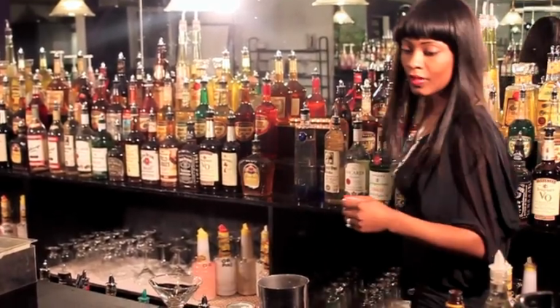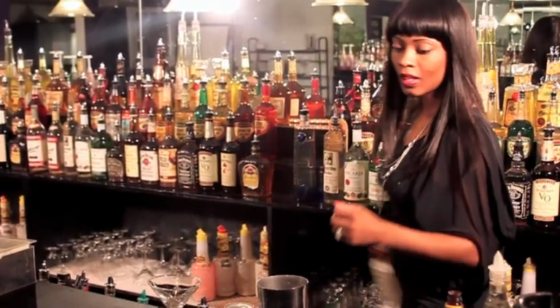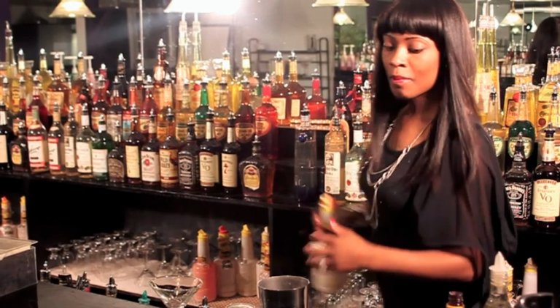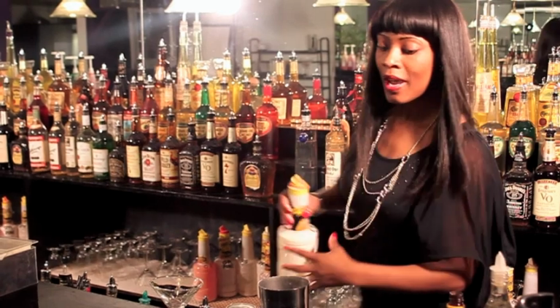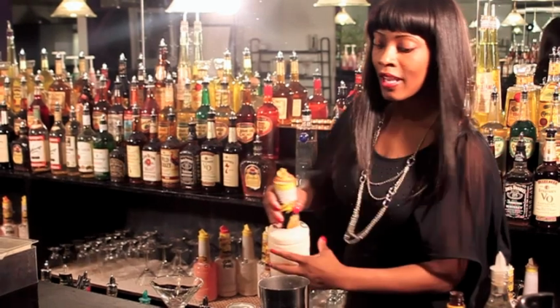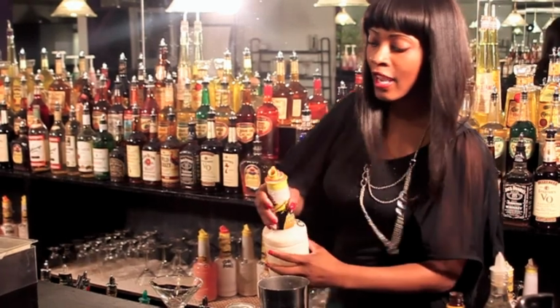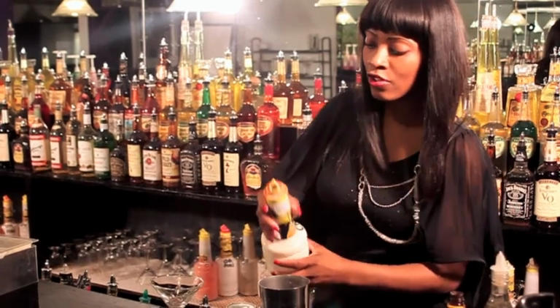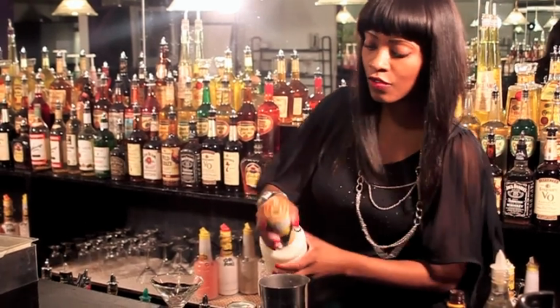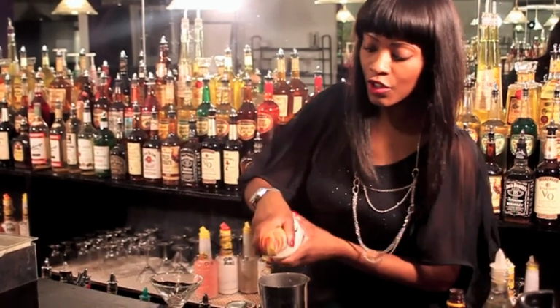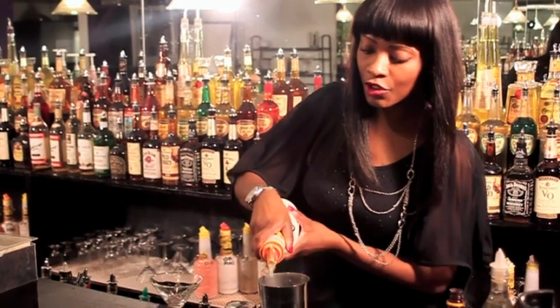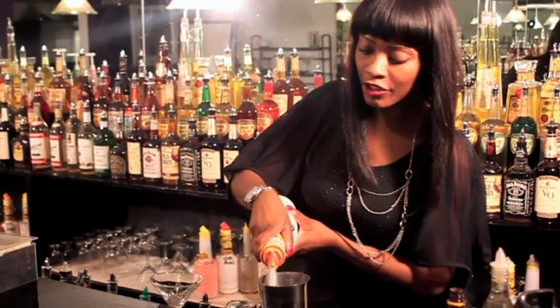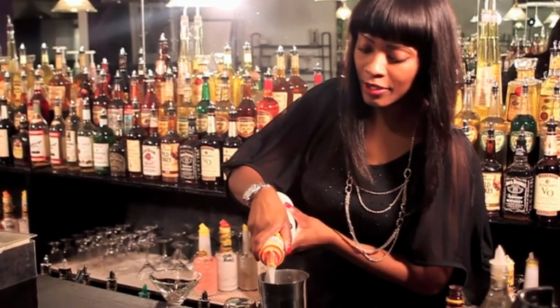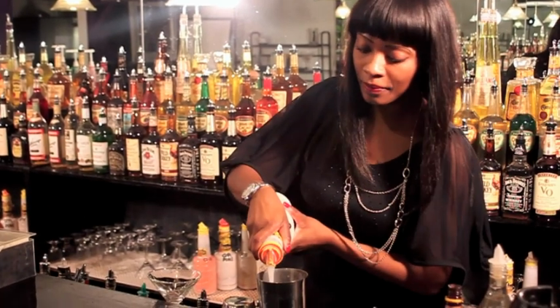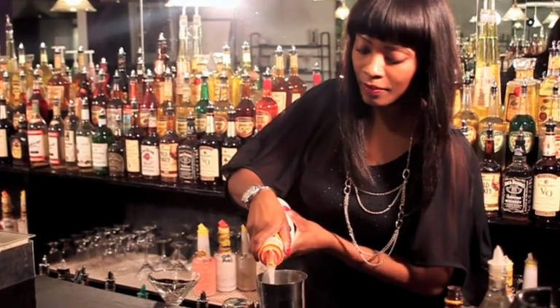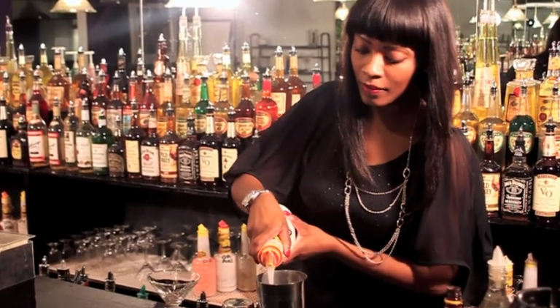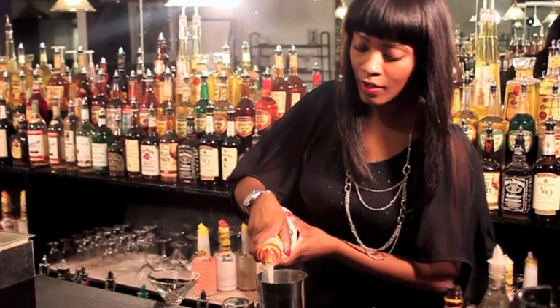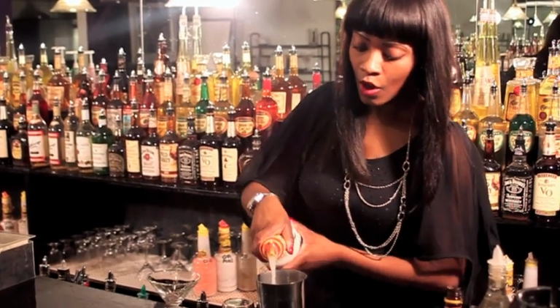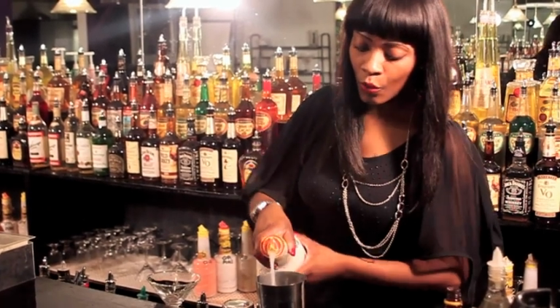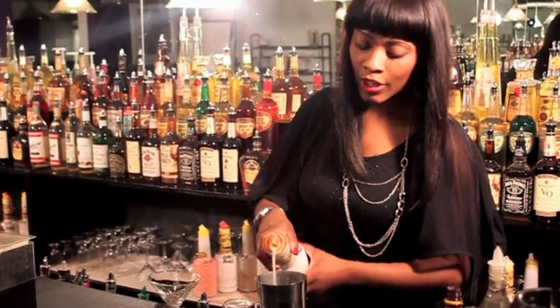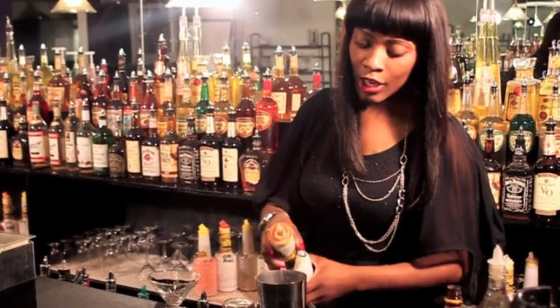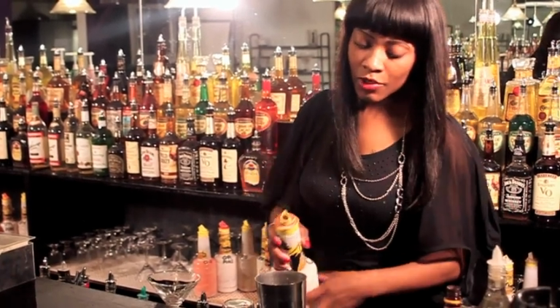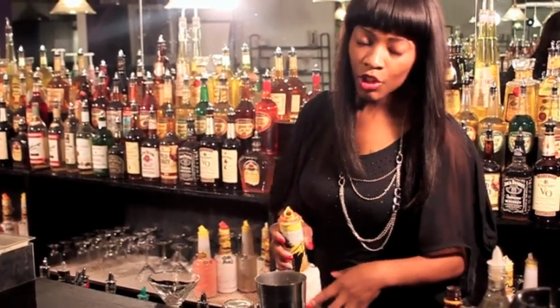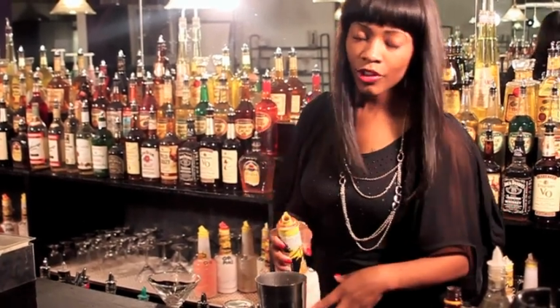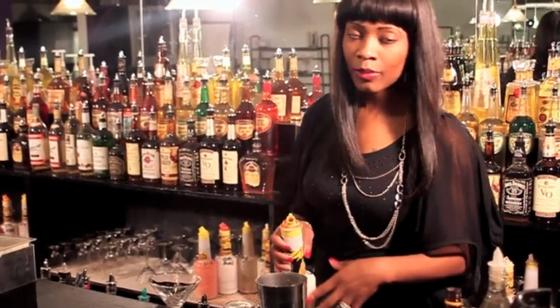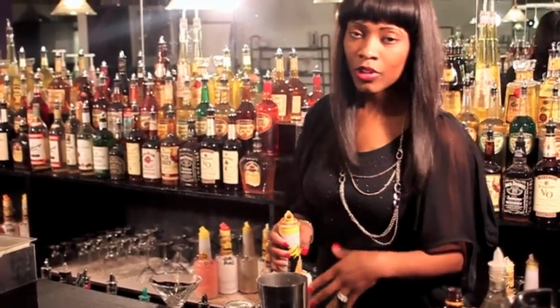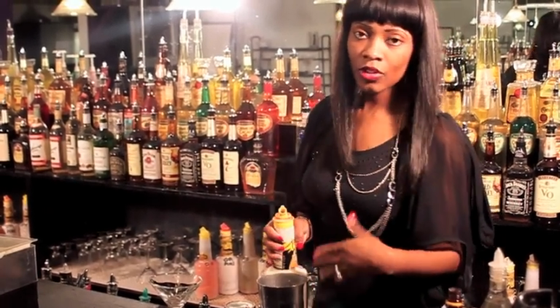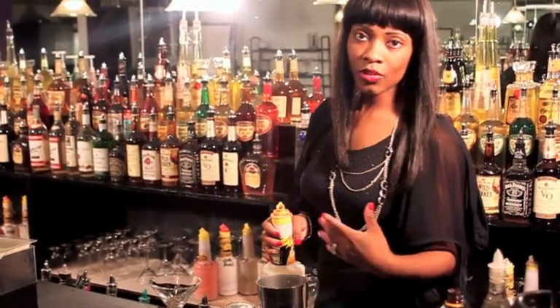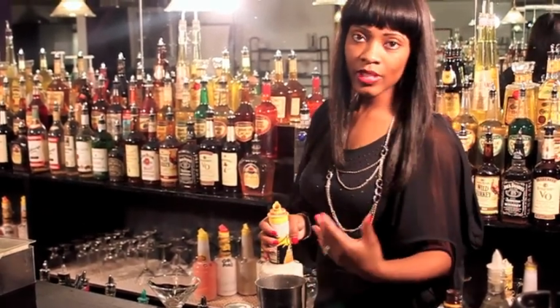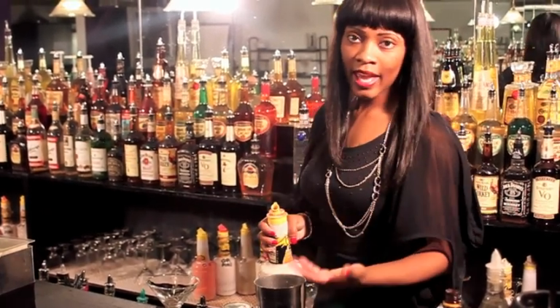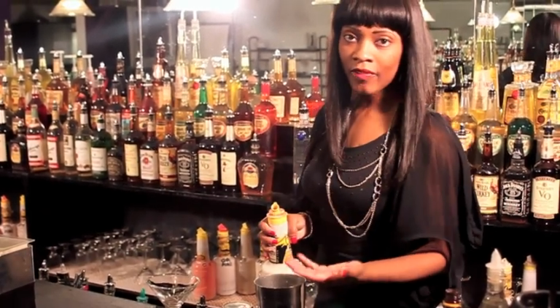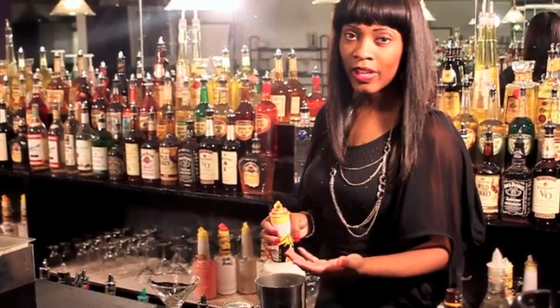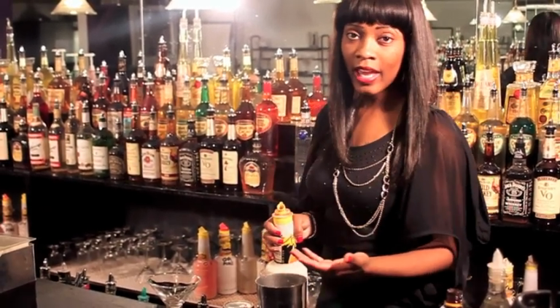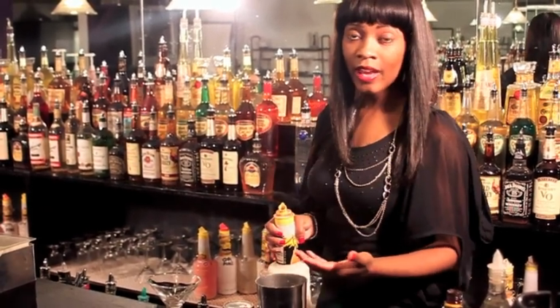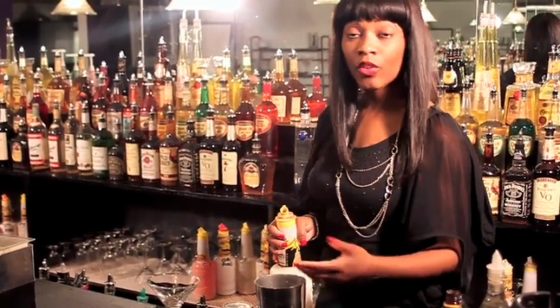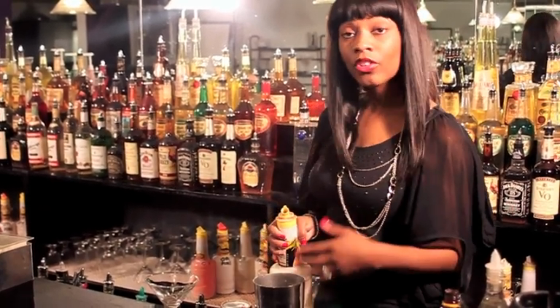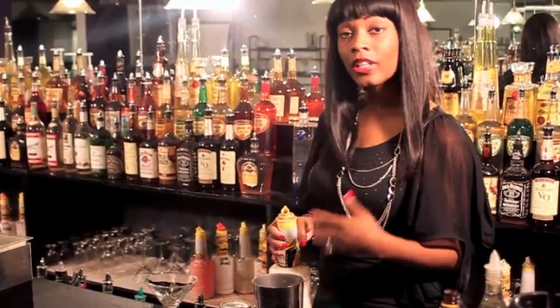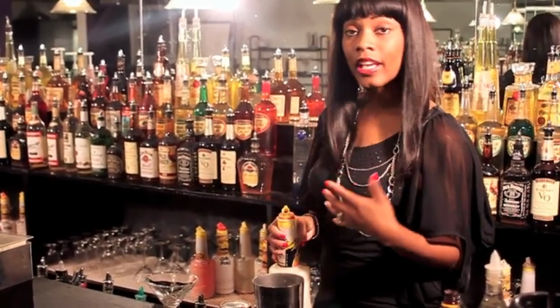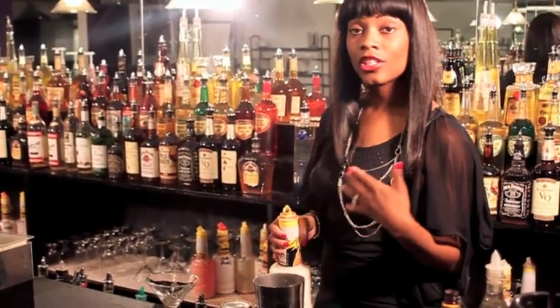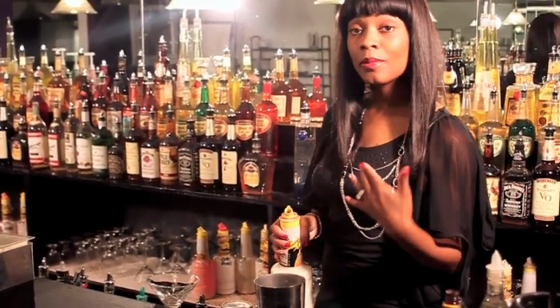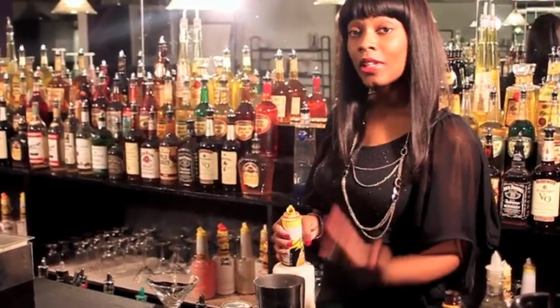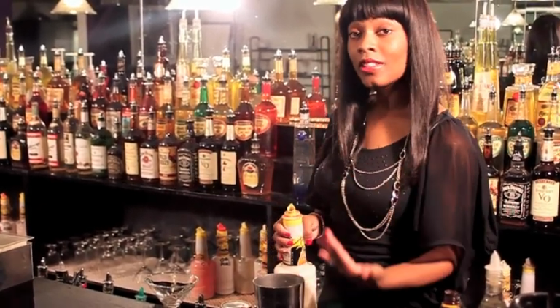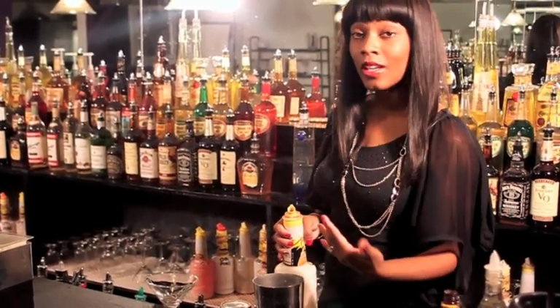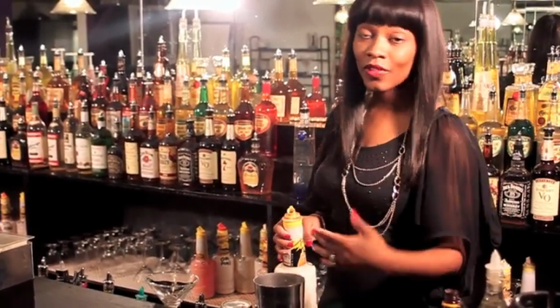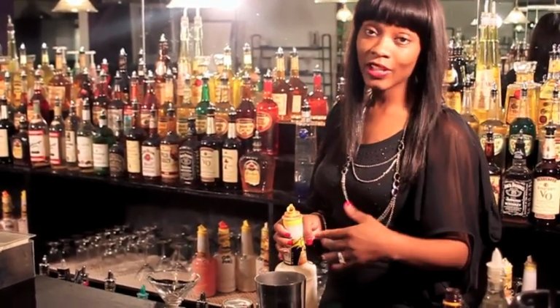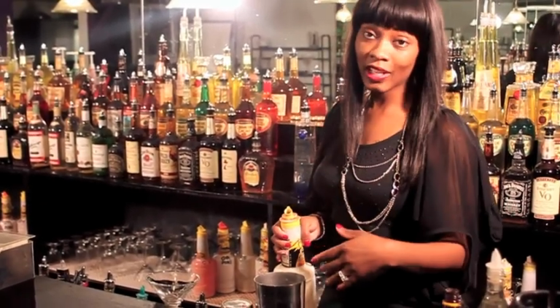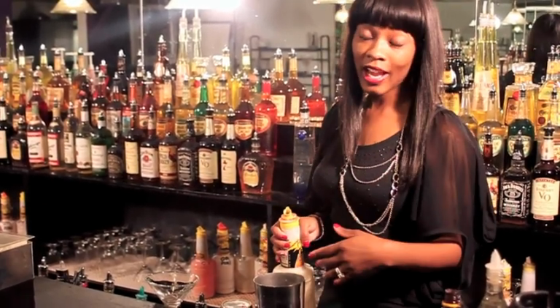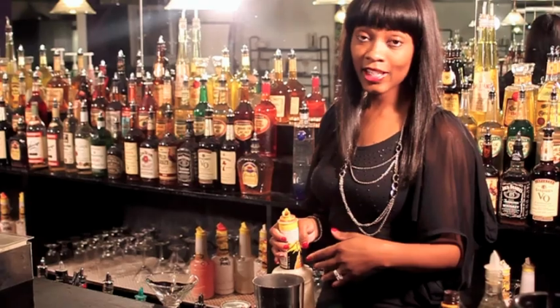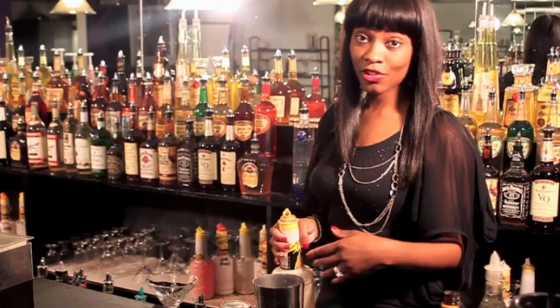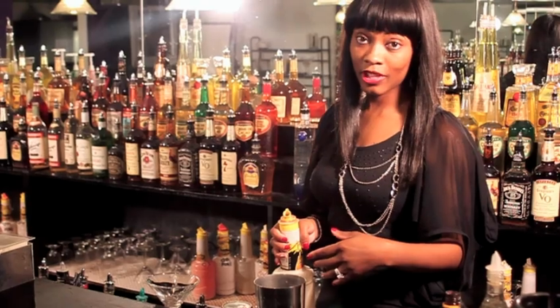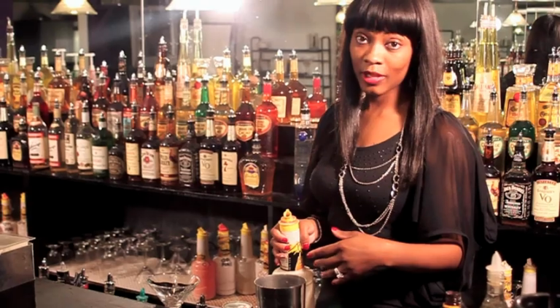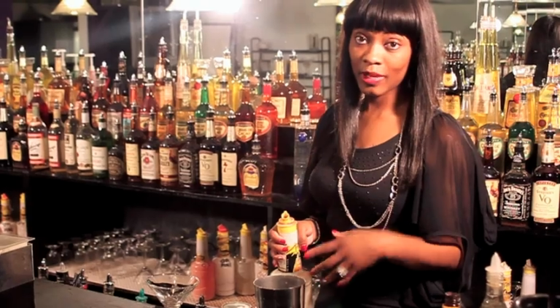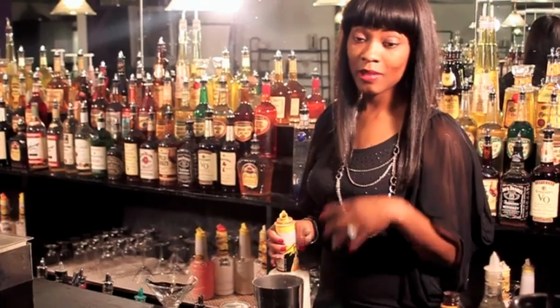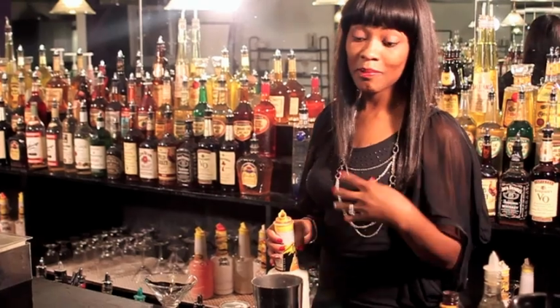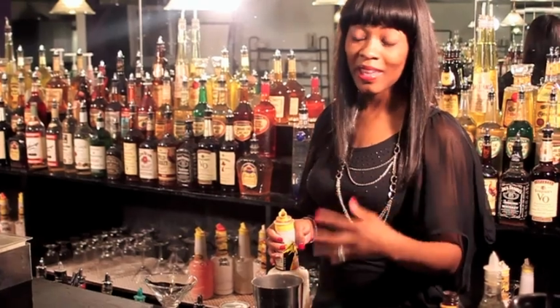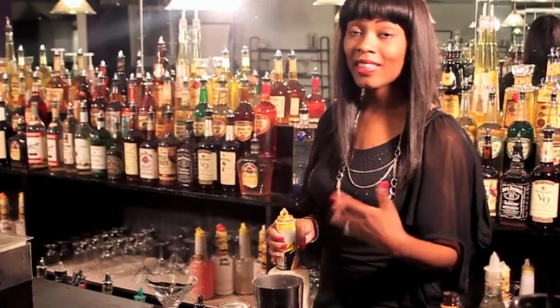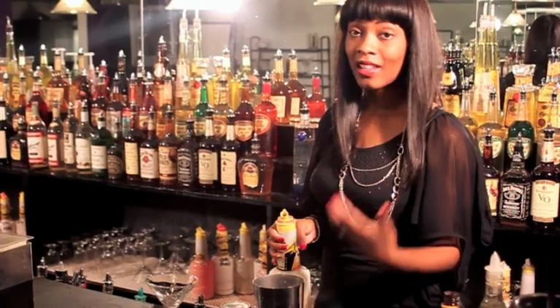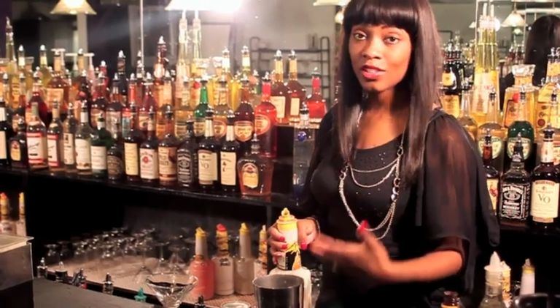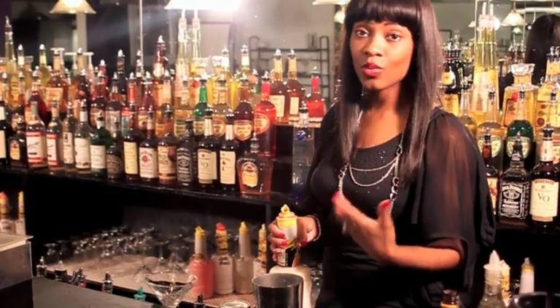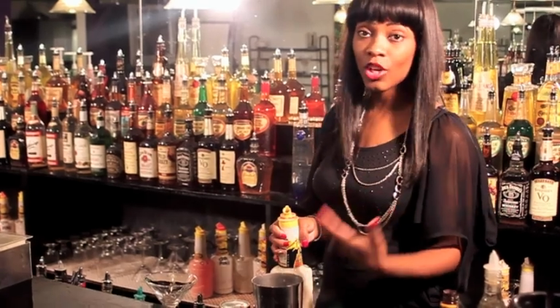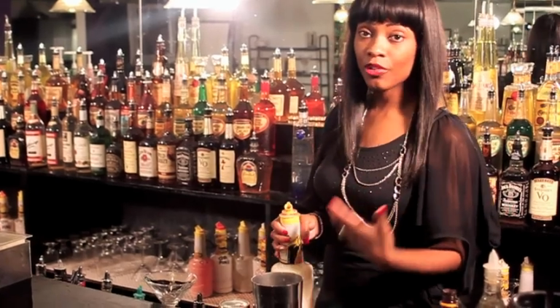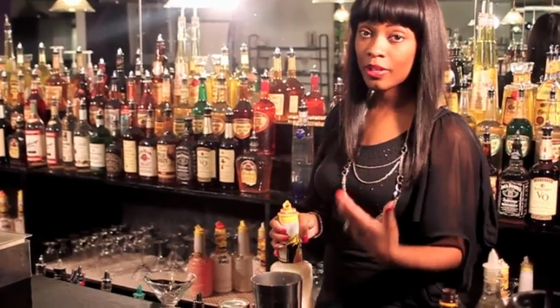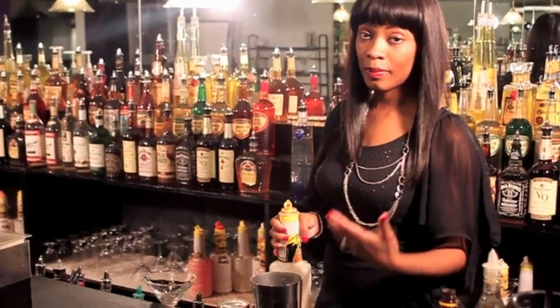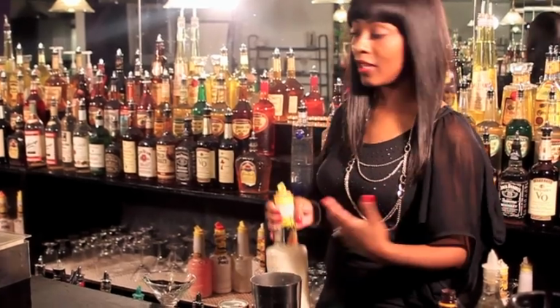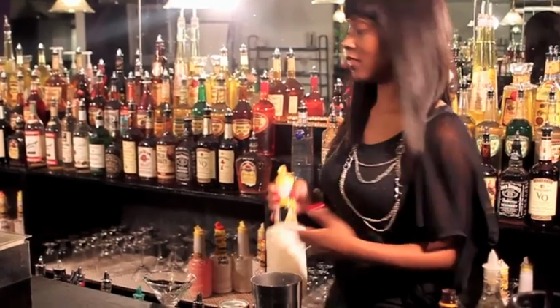Add an ounce of your cream. When it comes to cream, you can use half and half, or you can actually blend up vanilla ice cream and make that into a cream base.